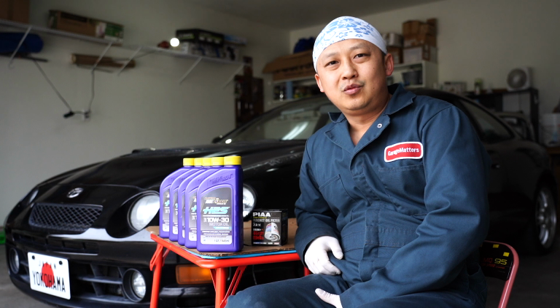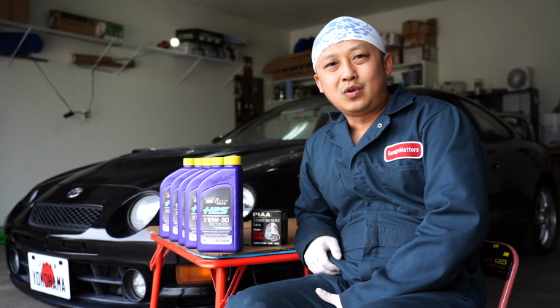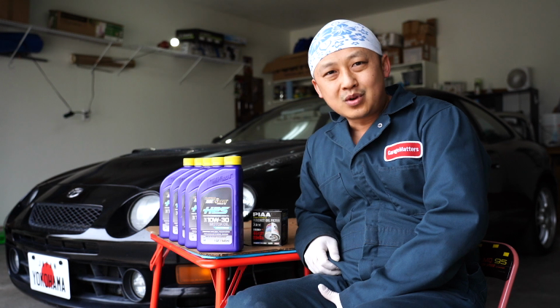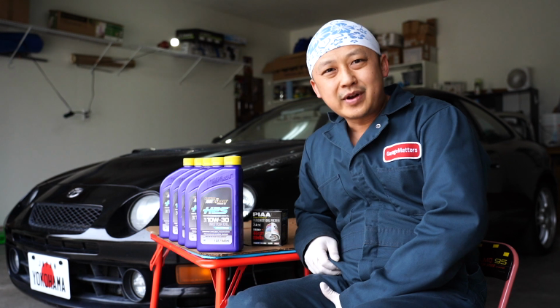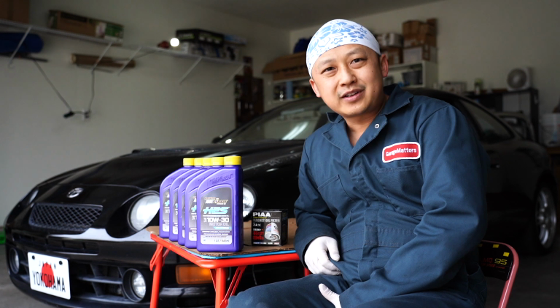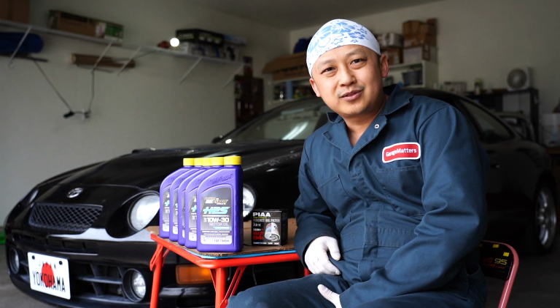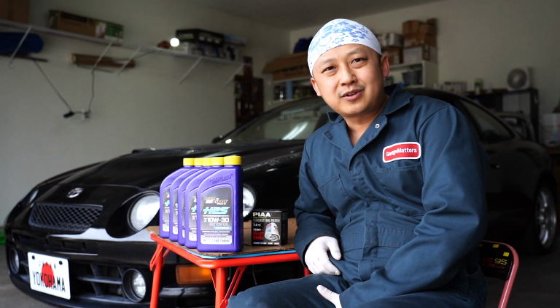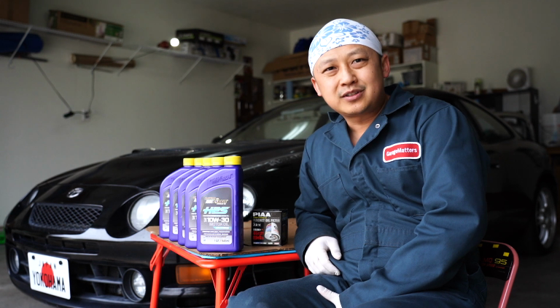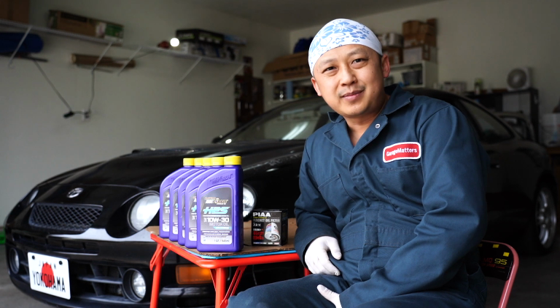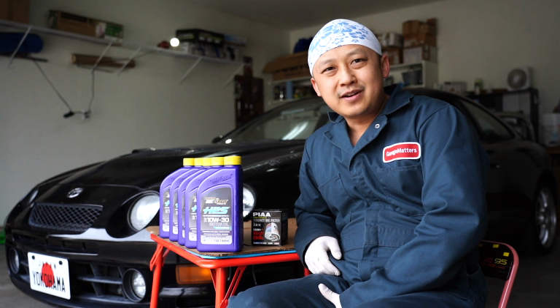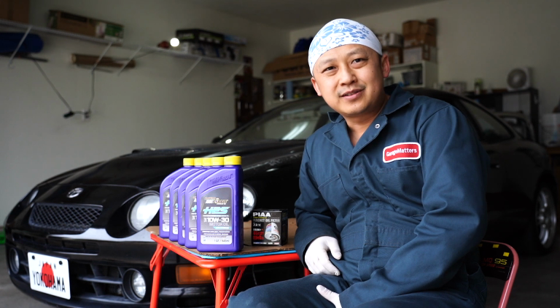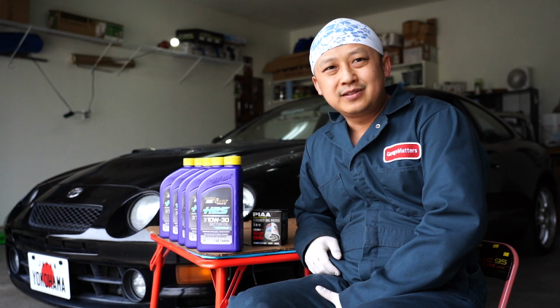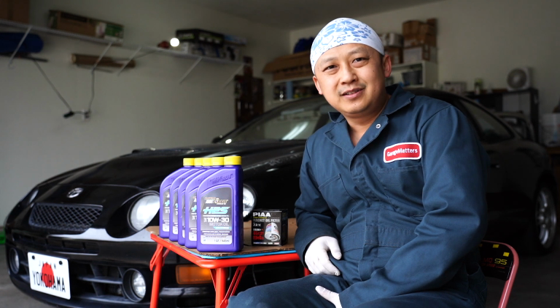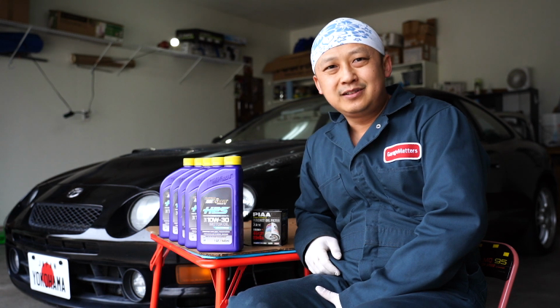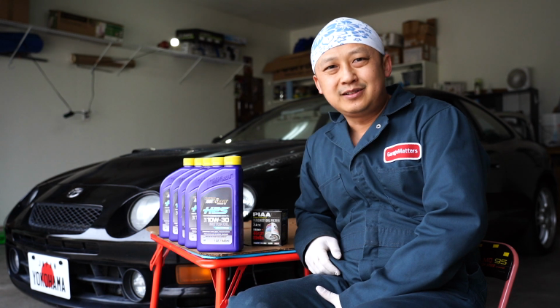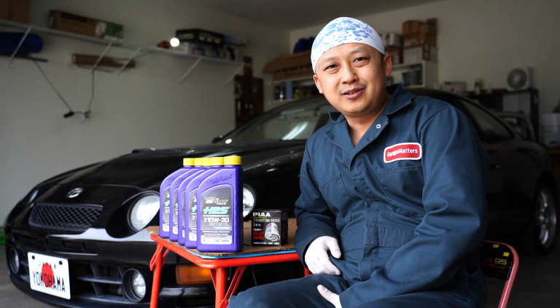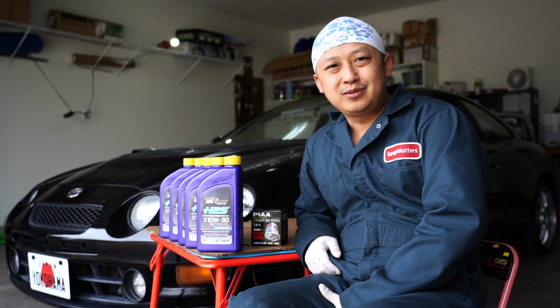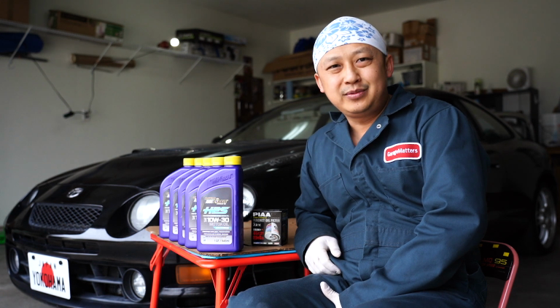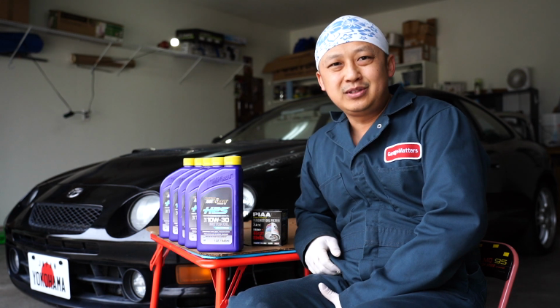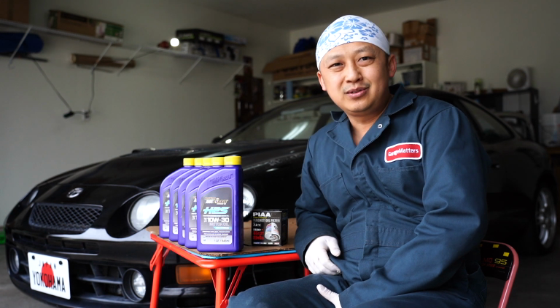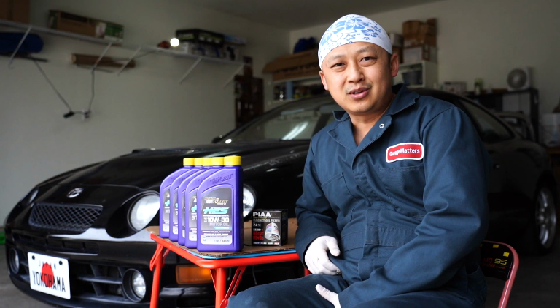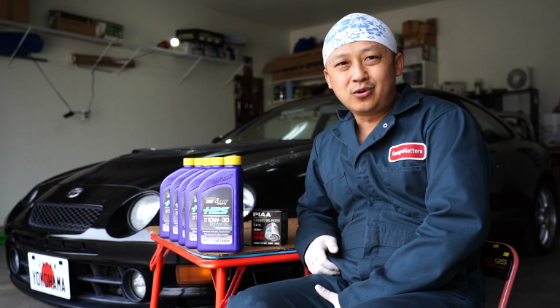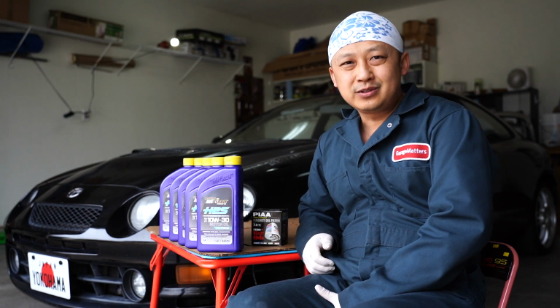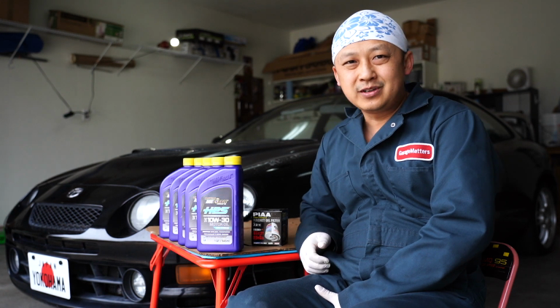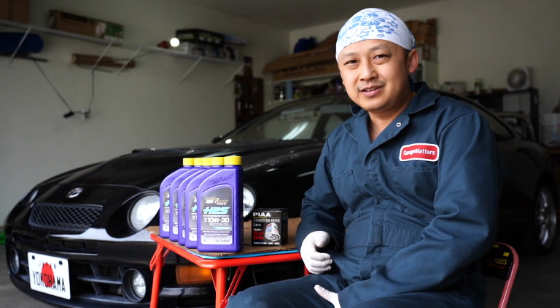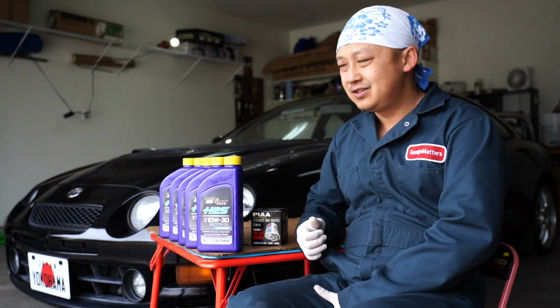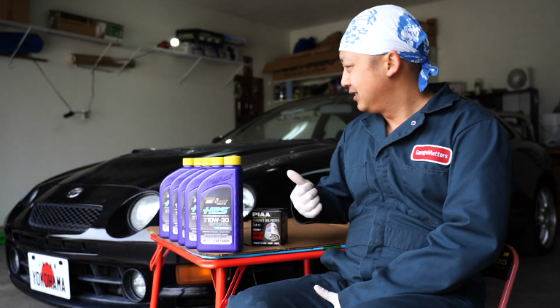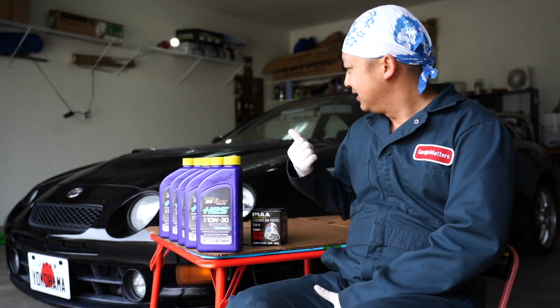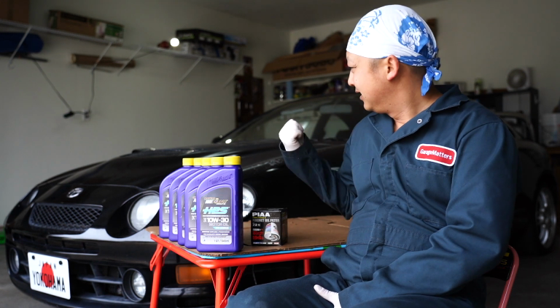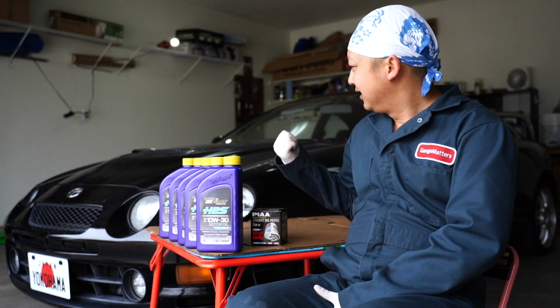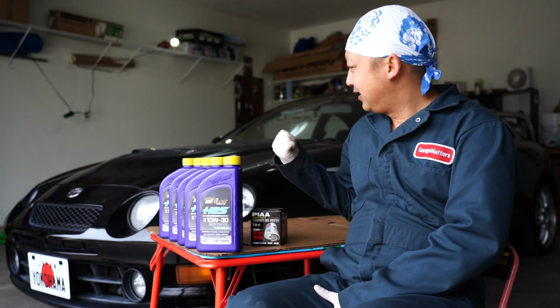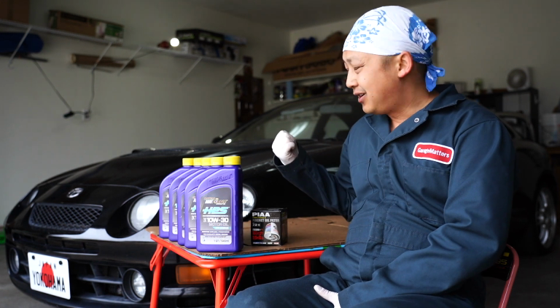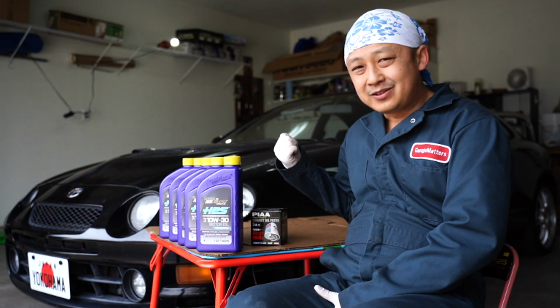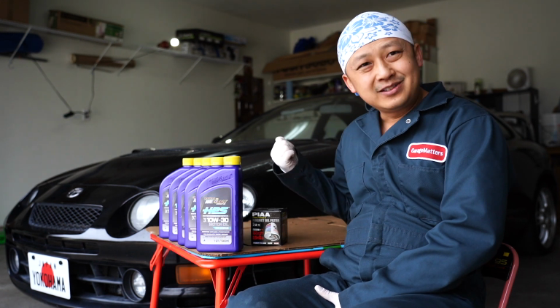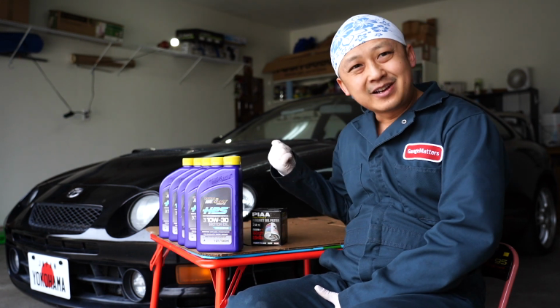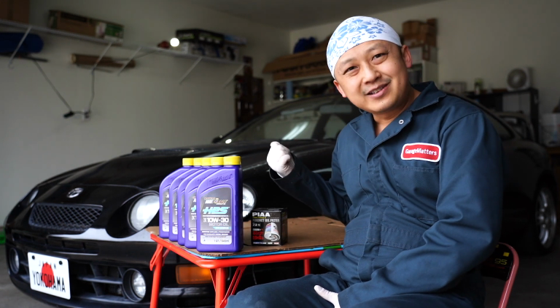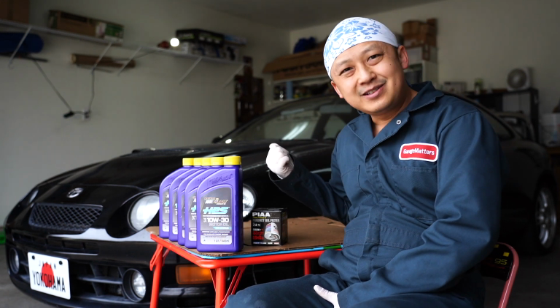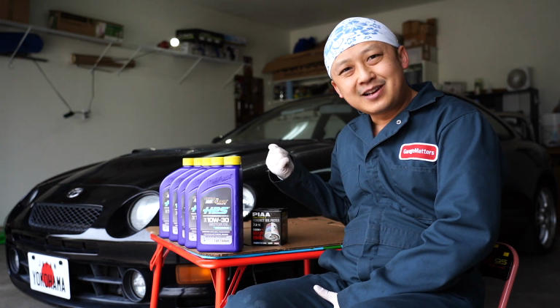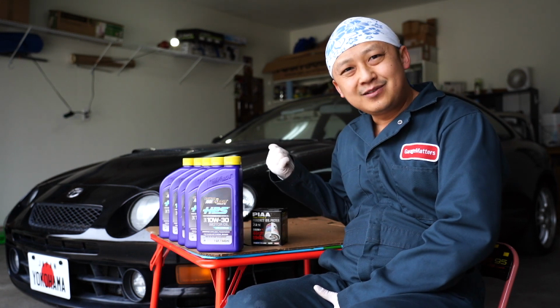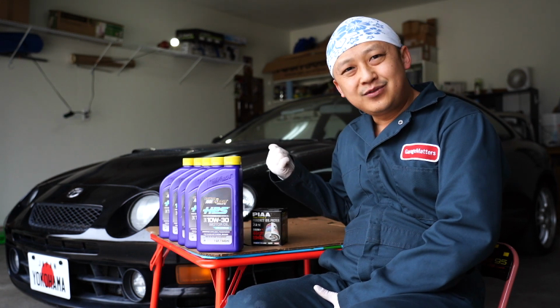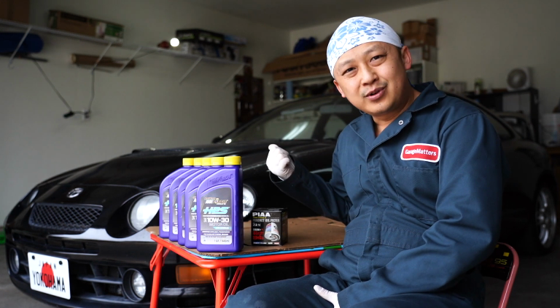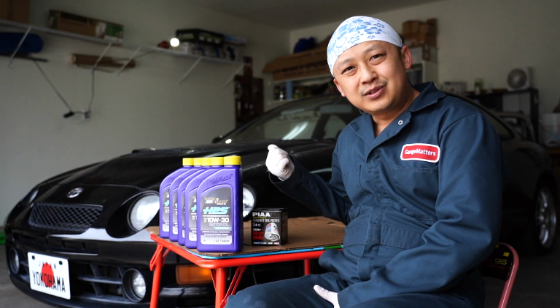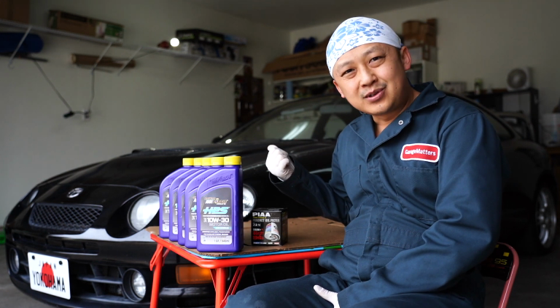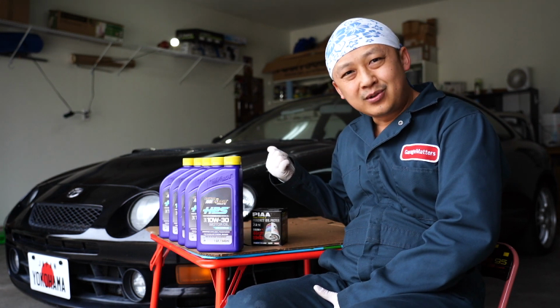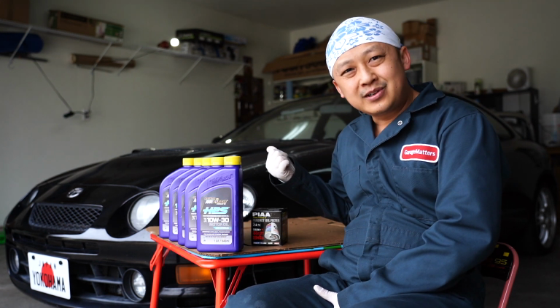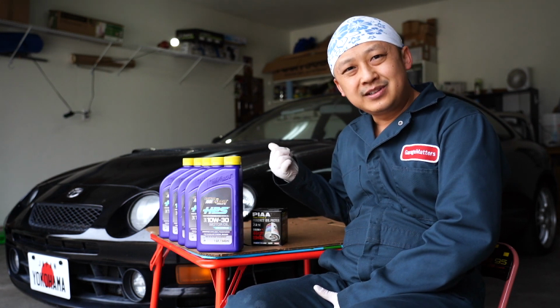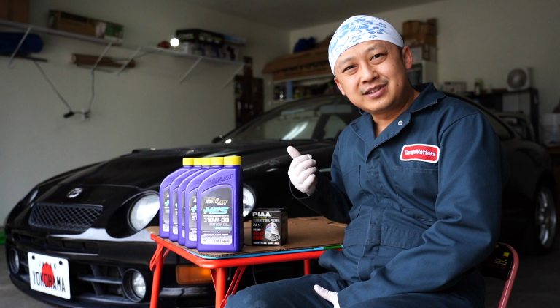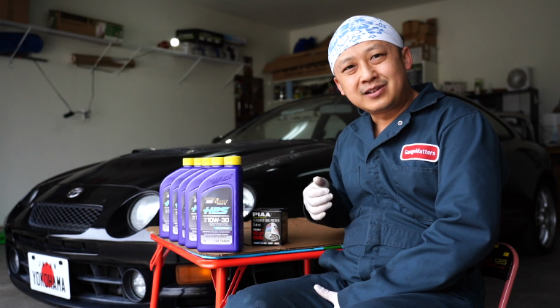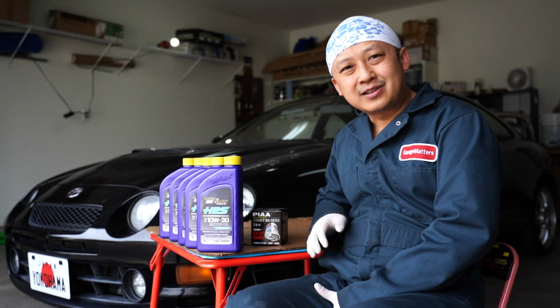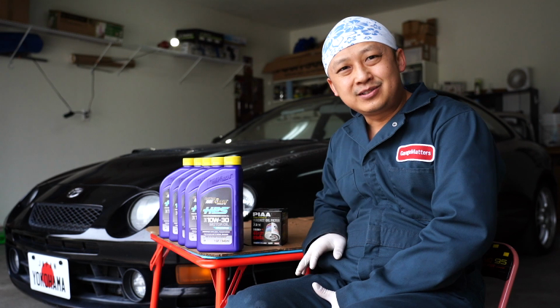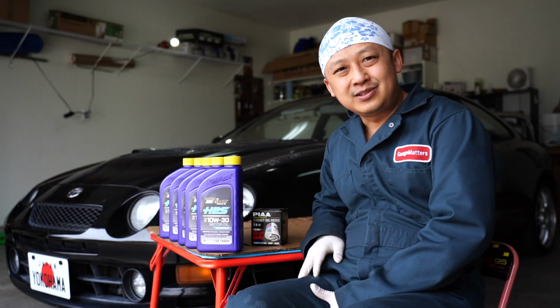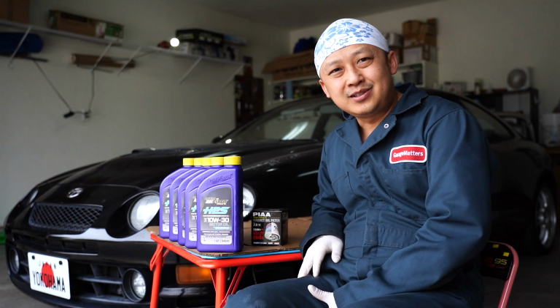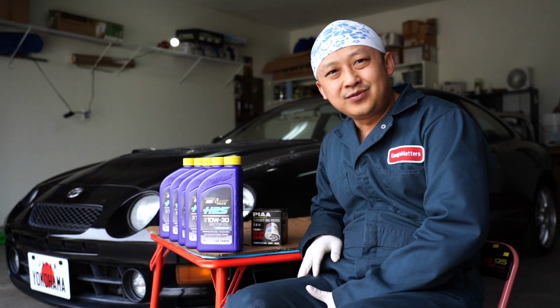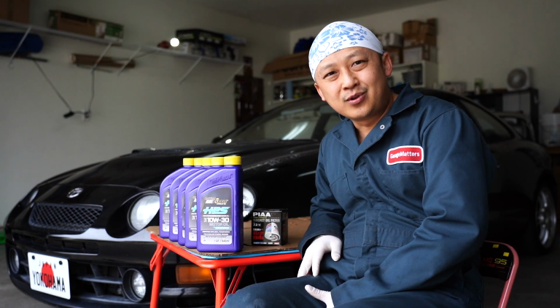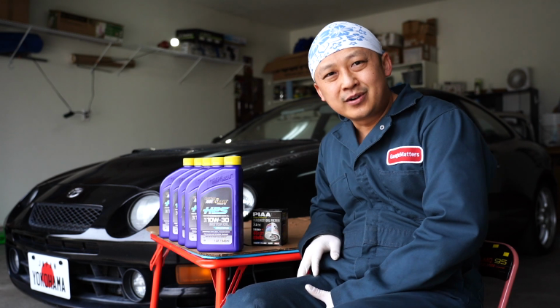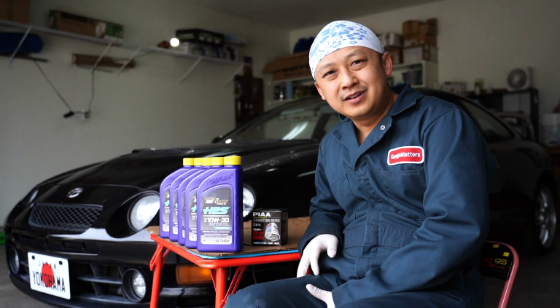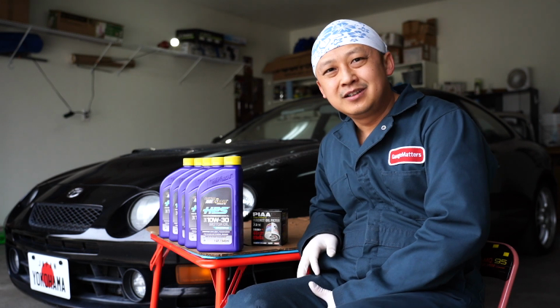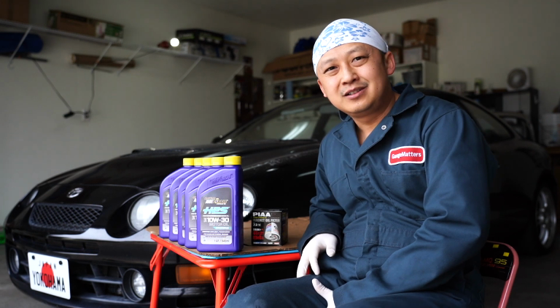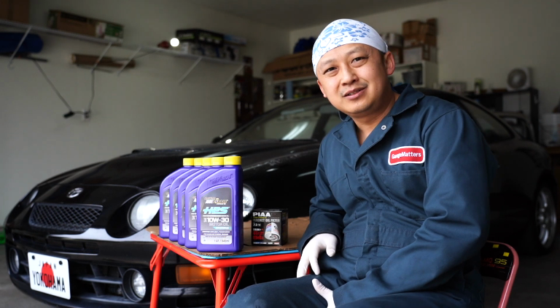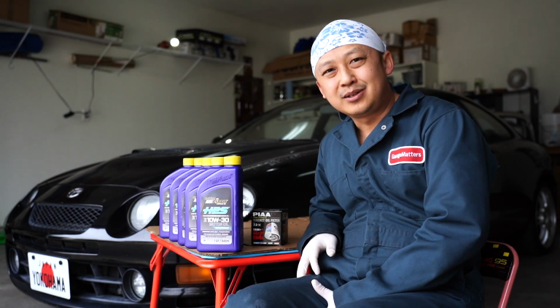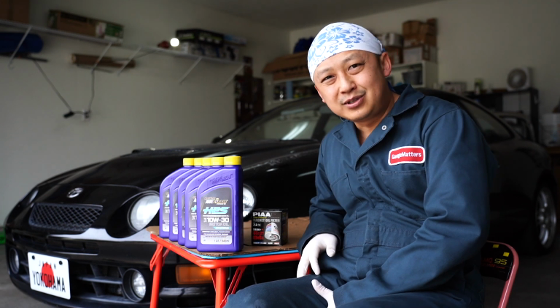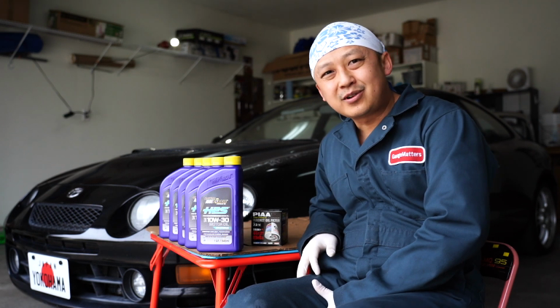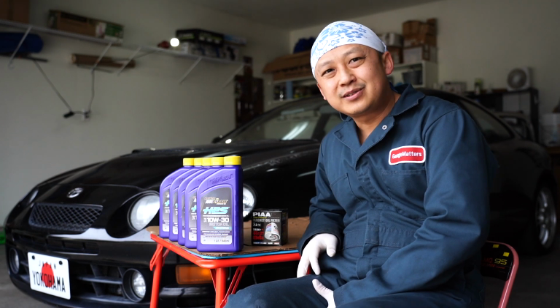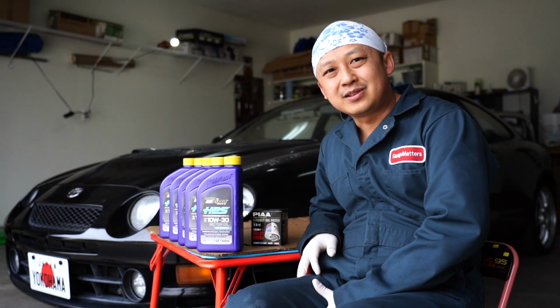Welcome back to Garage Matters. Today we'll be doing an oil change on this 1994 Toyota Celica GT4 WRC.